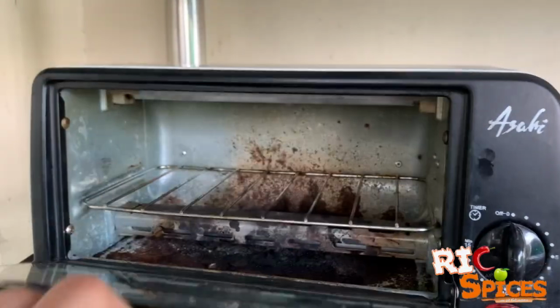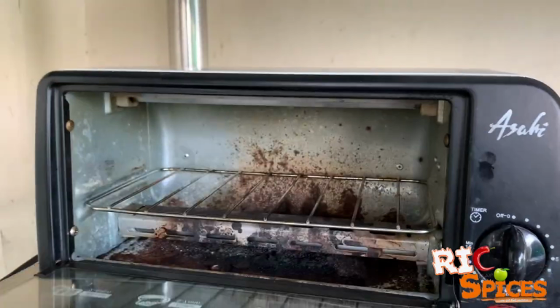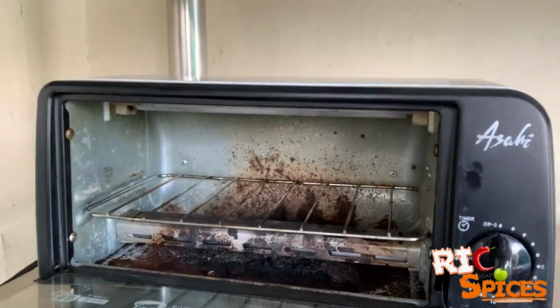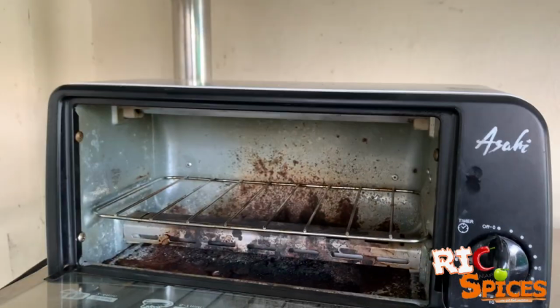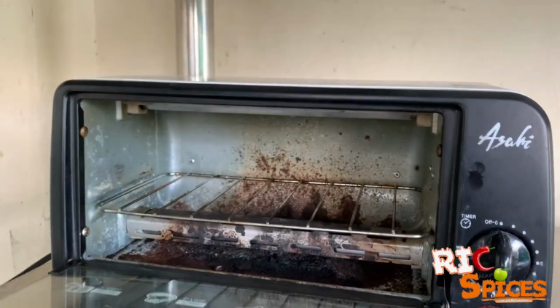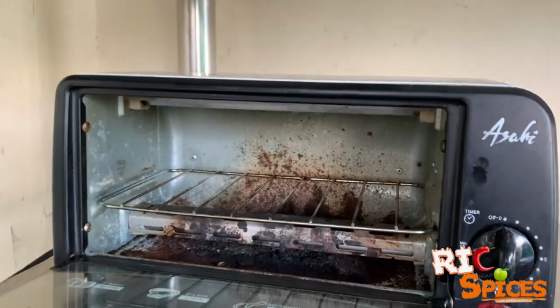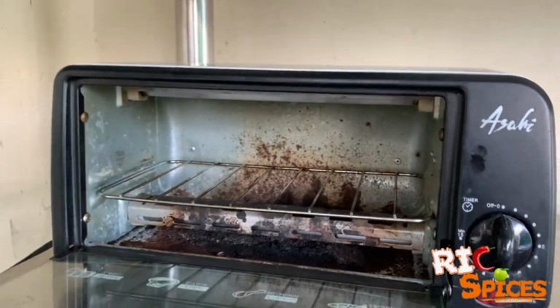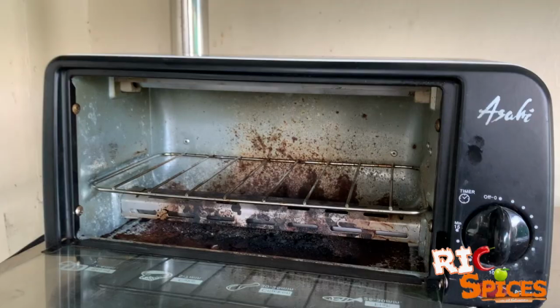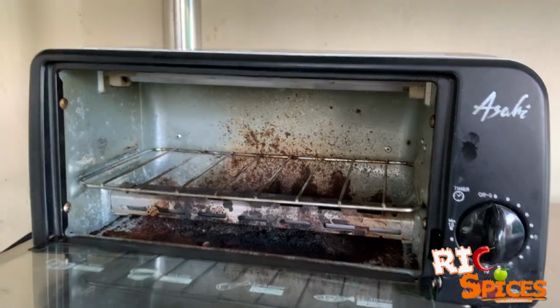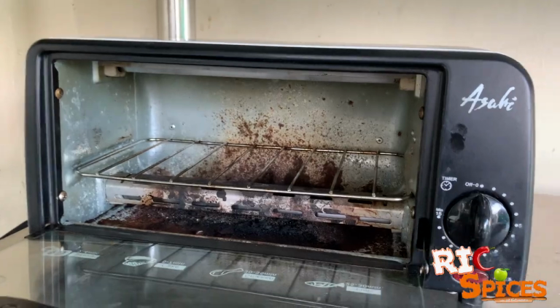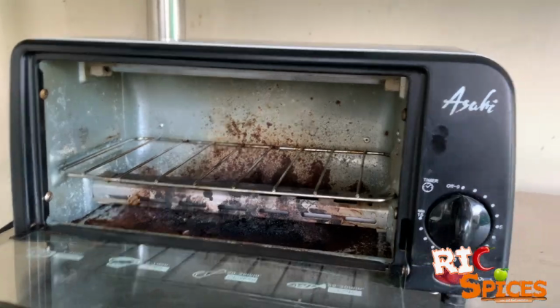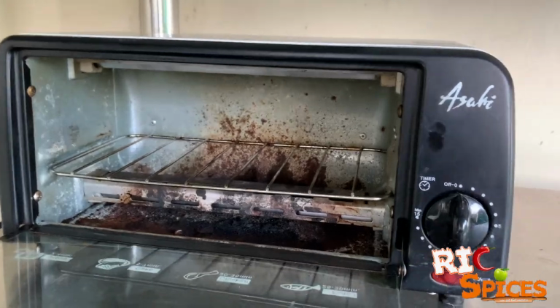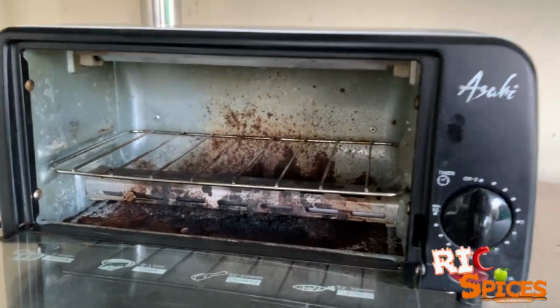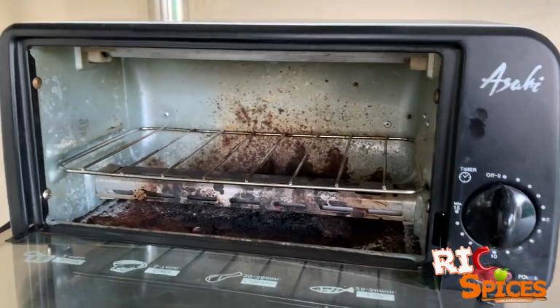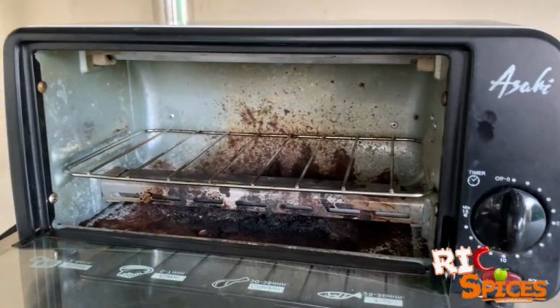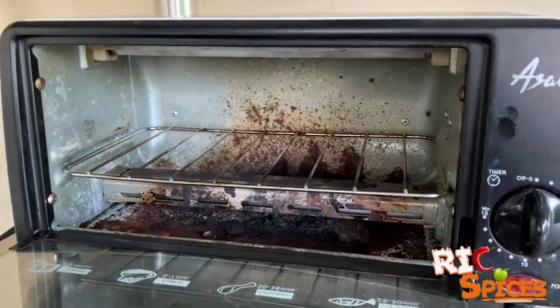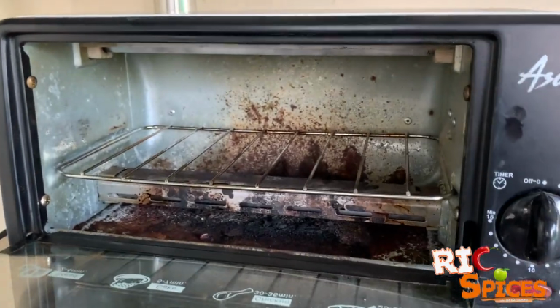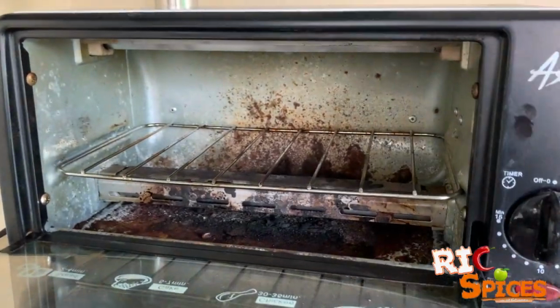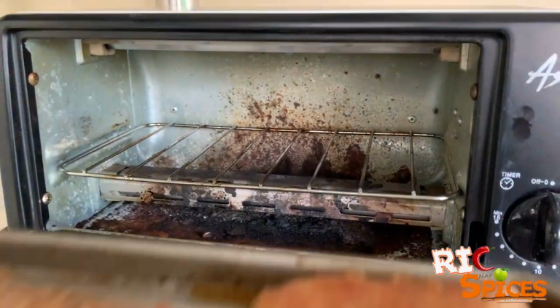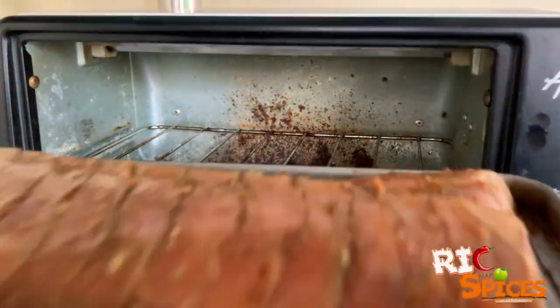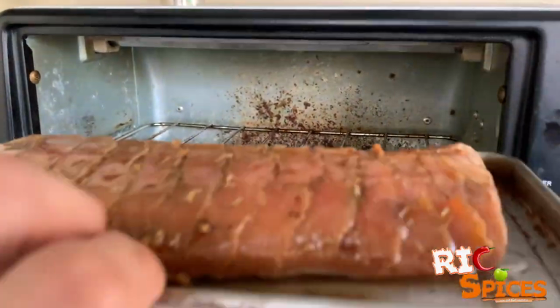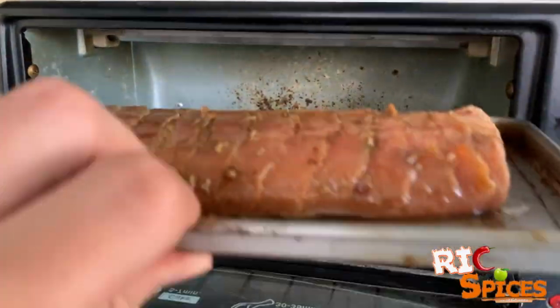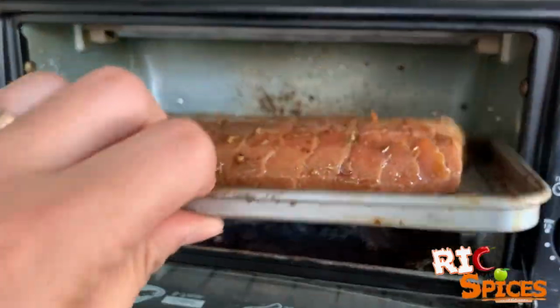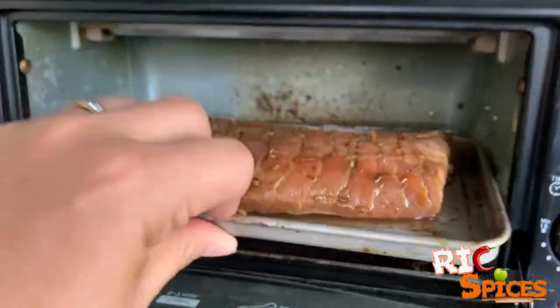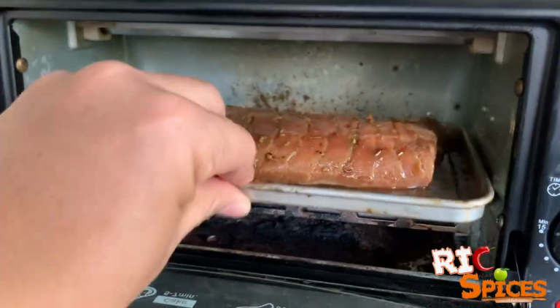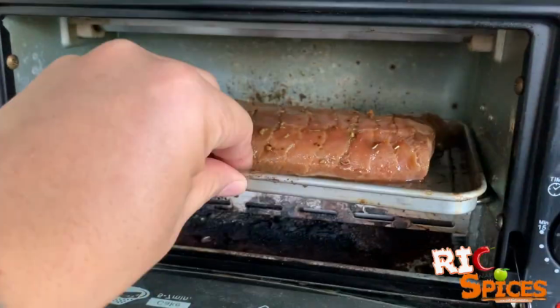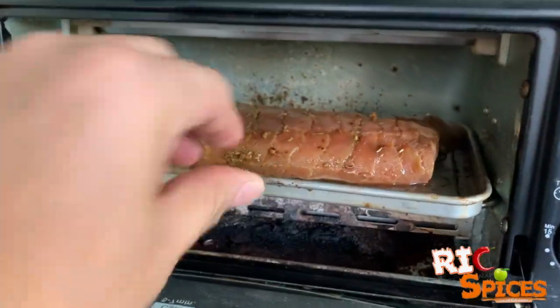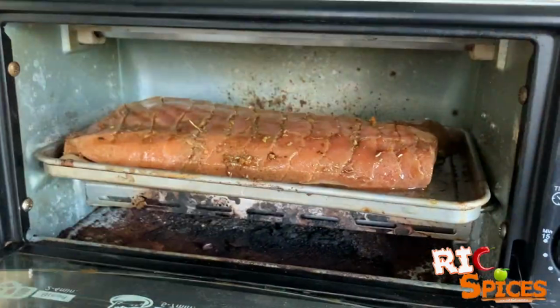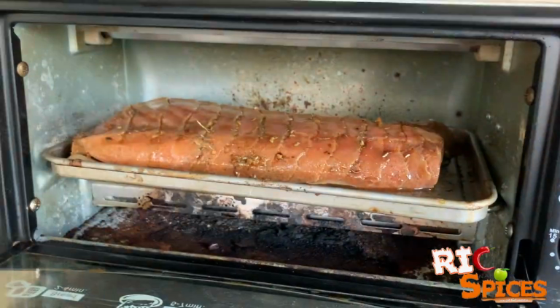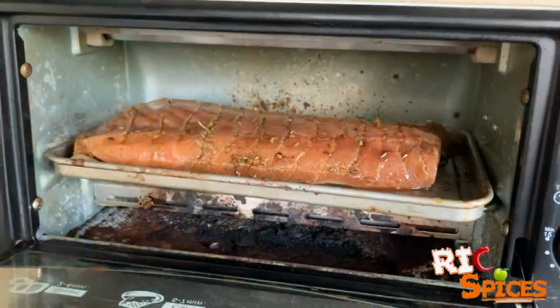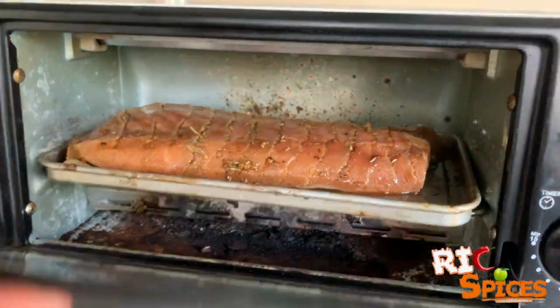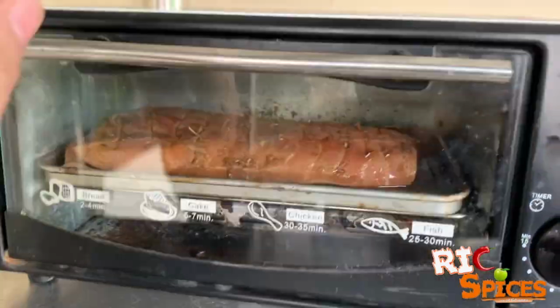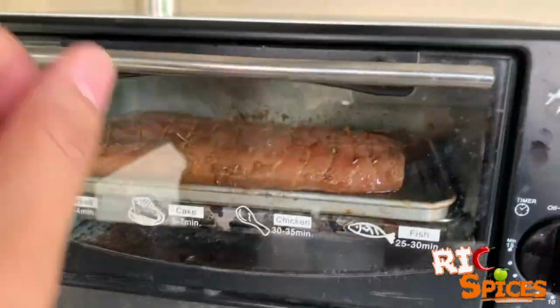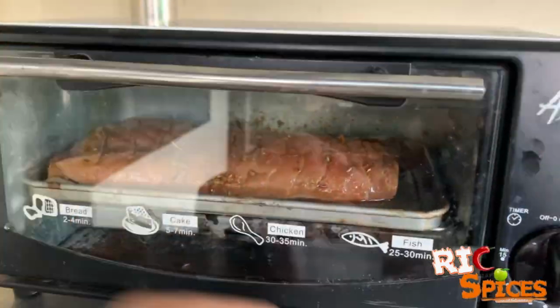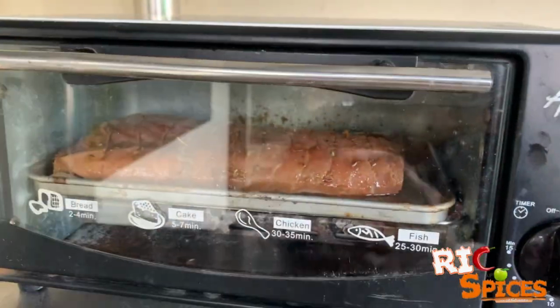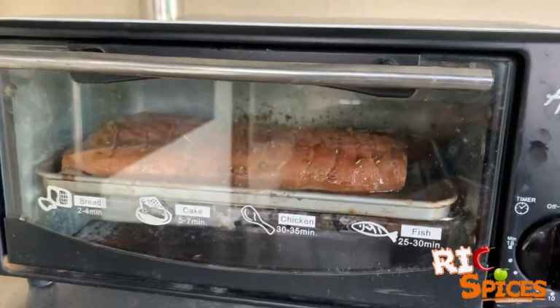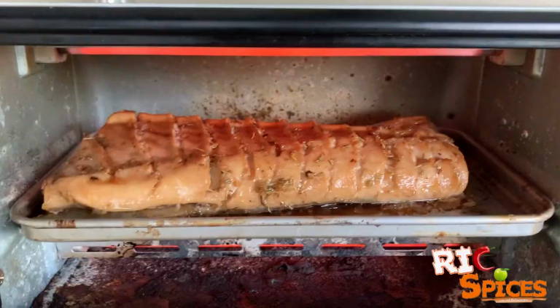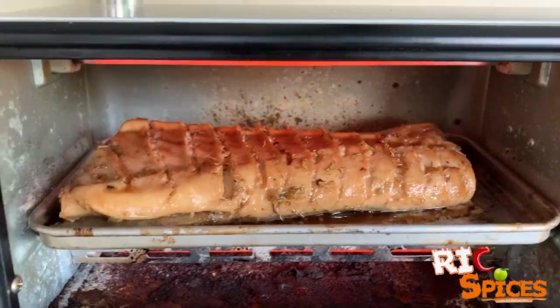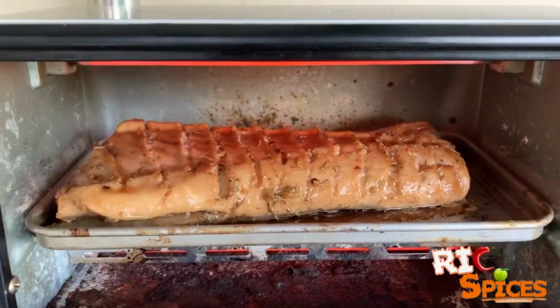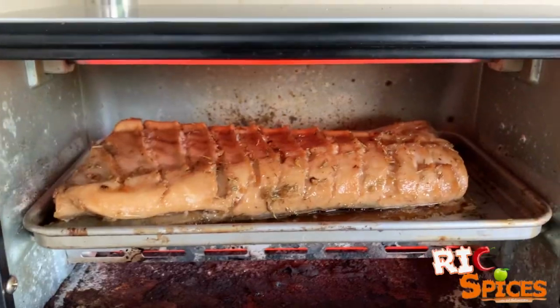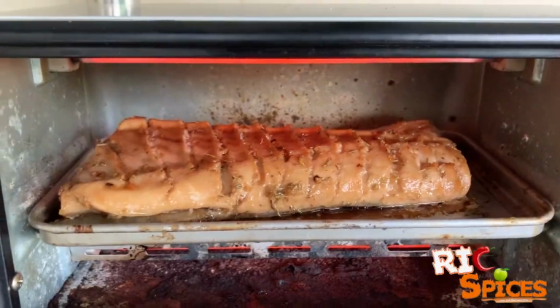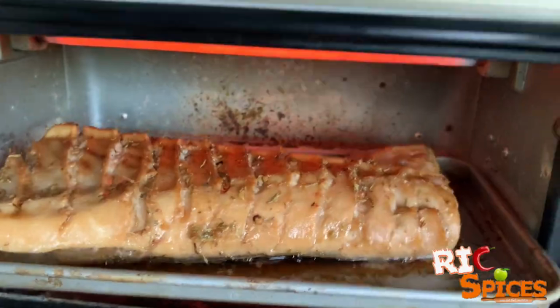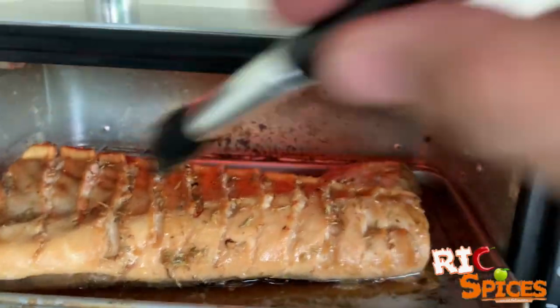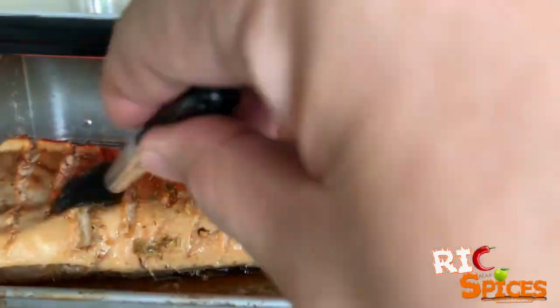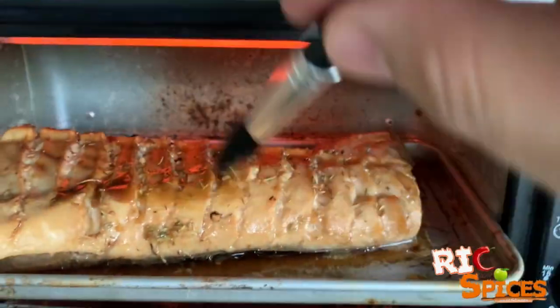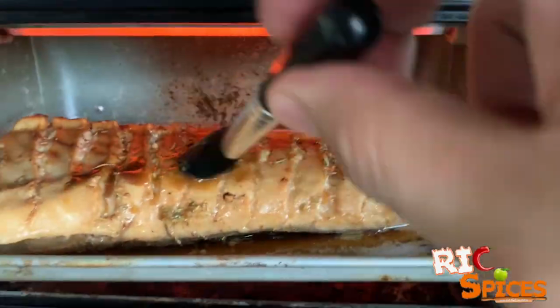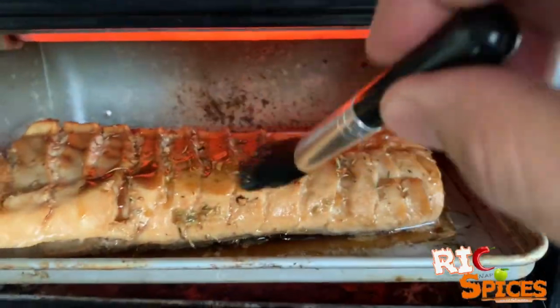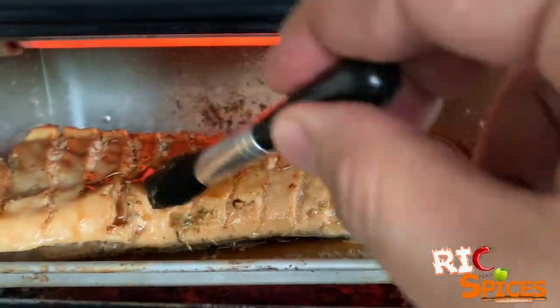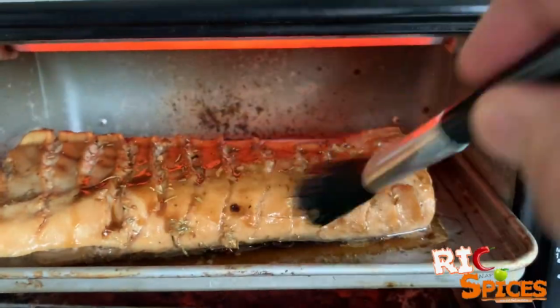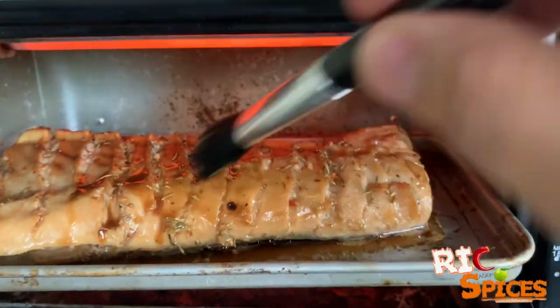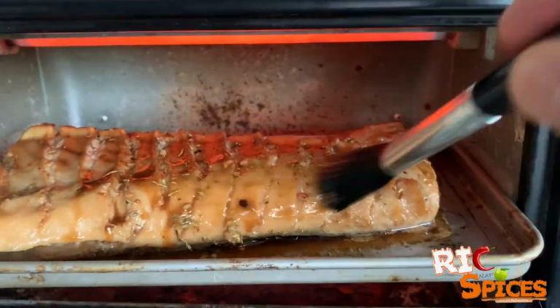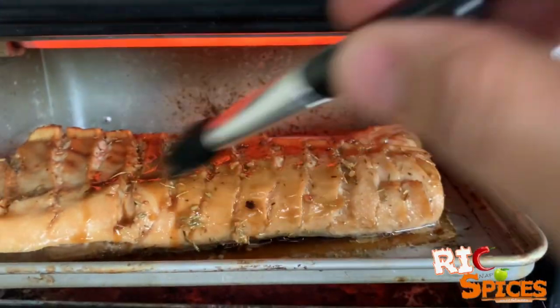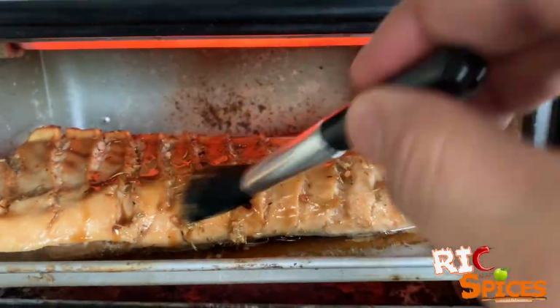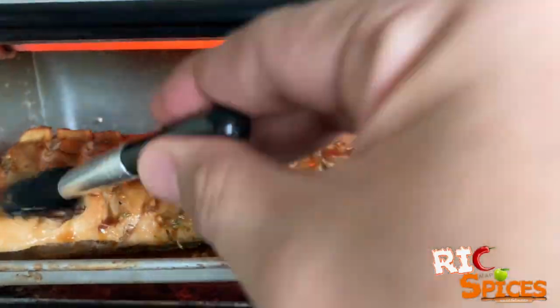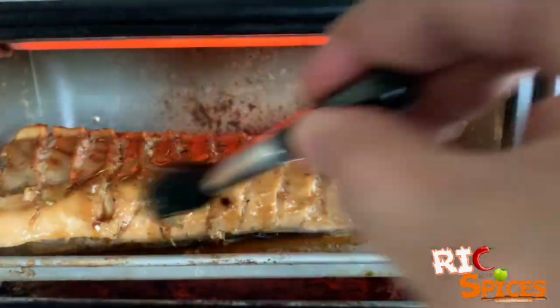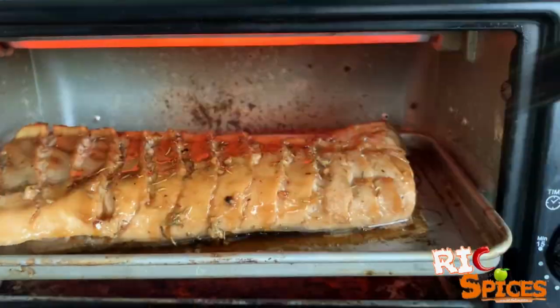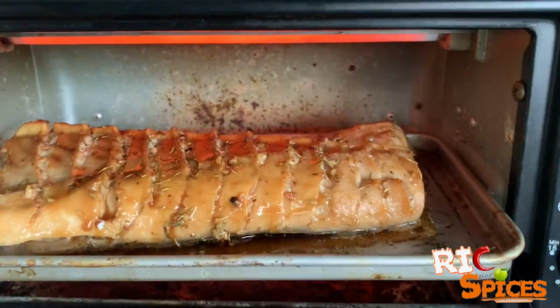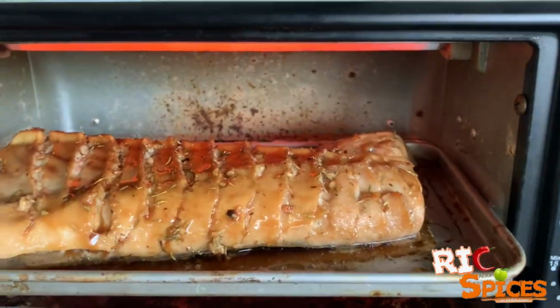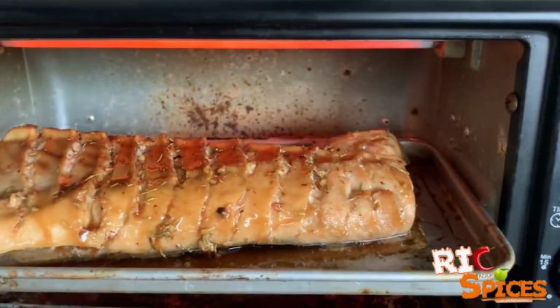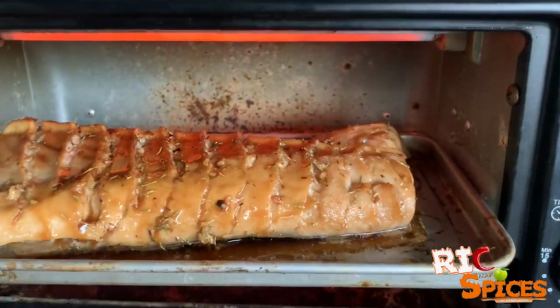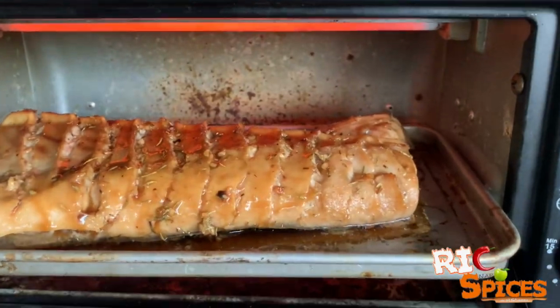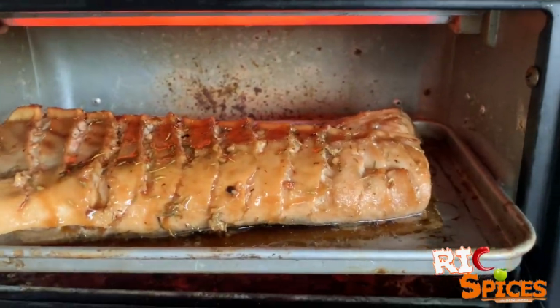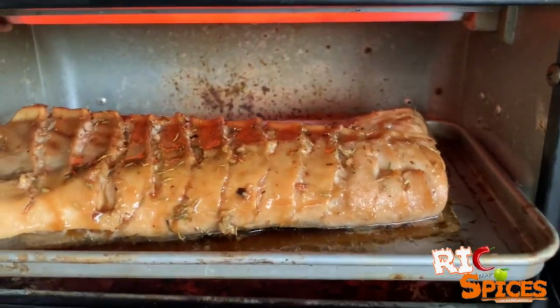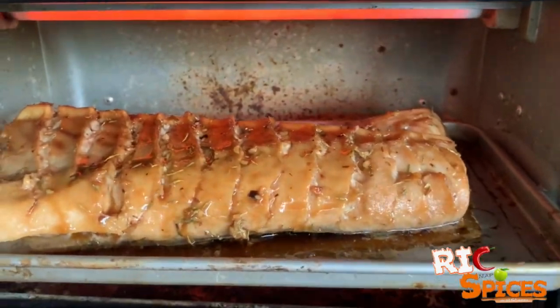Throw tuna belly in the oven toaster for 15 minutes. Brush up your tuna belly with more of the marinade sauce to prevent it from drying.